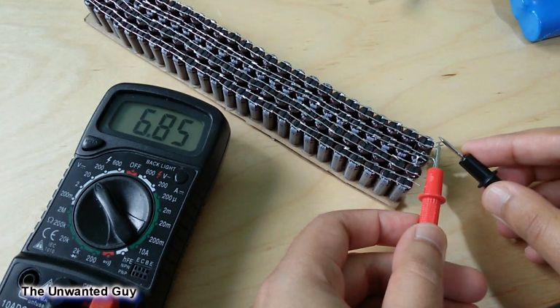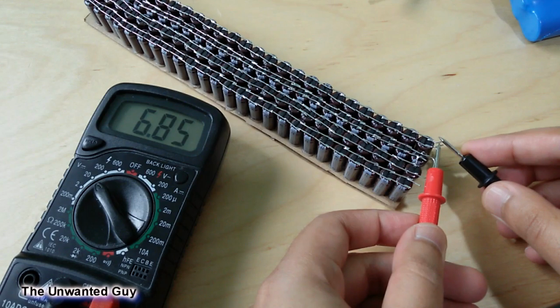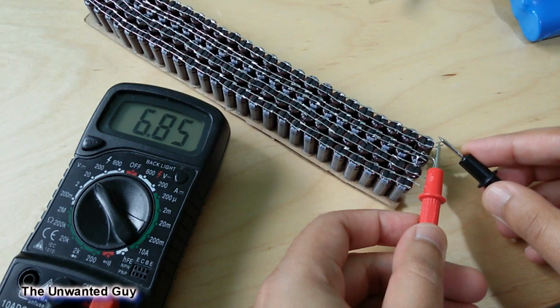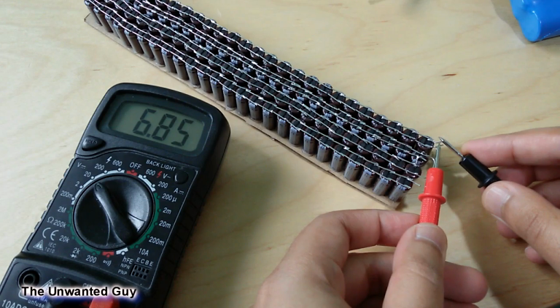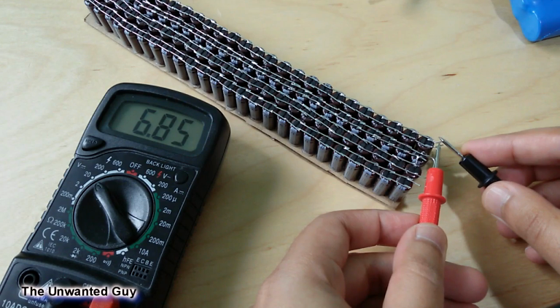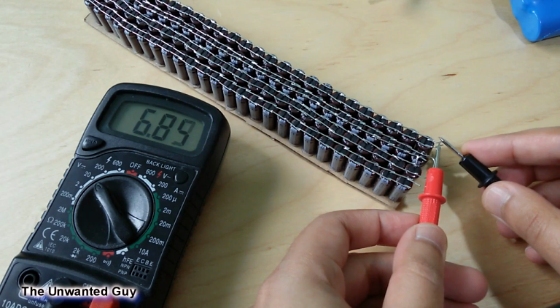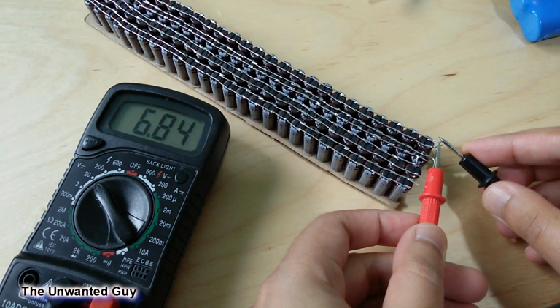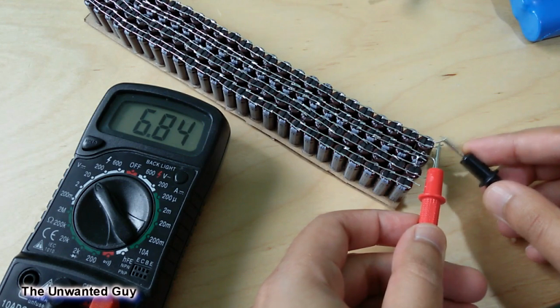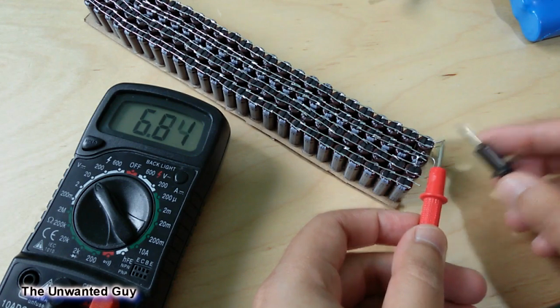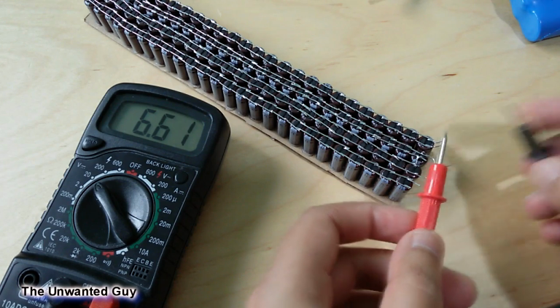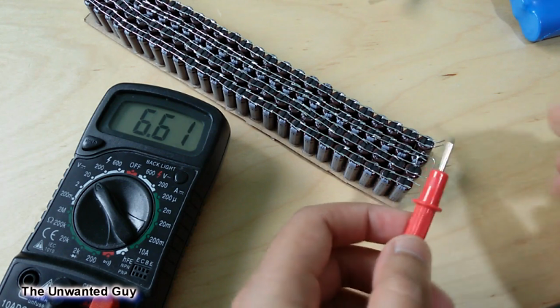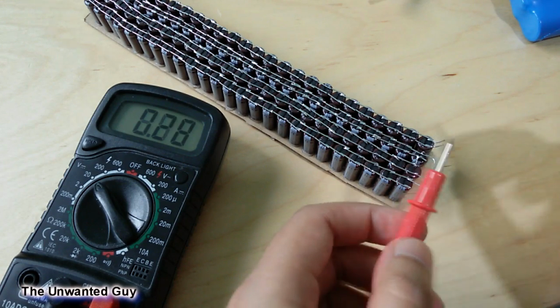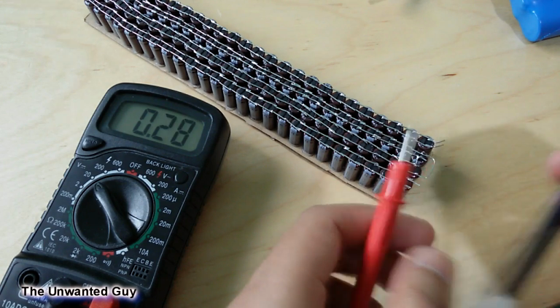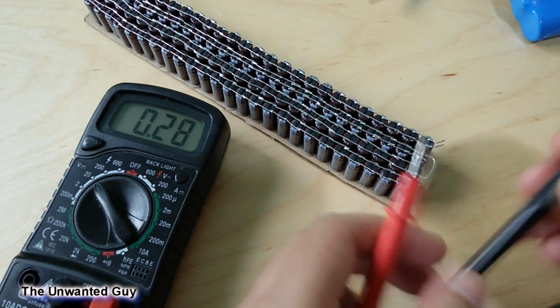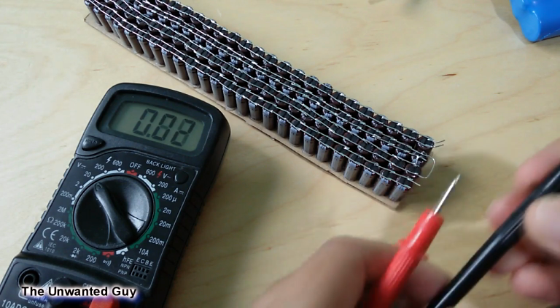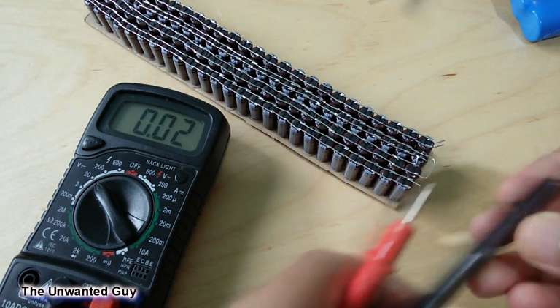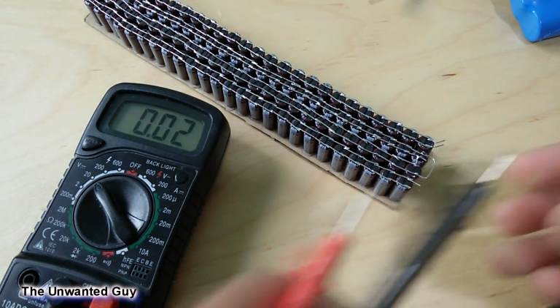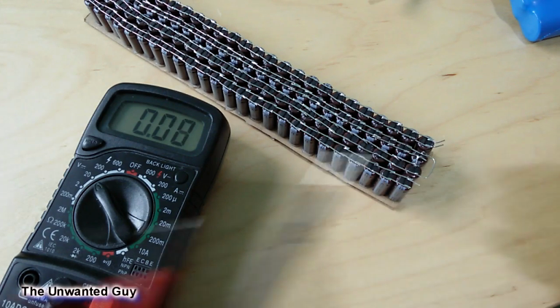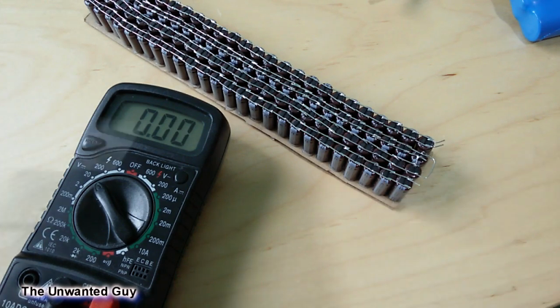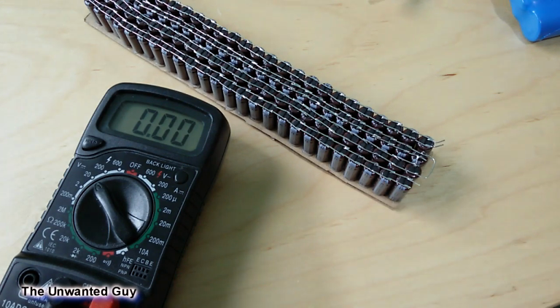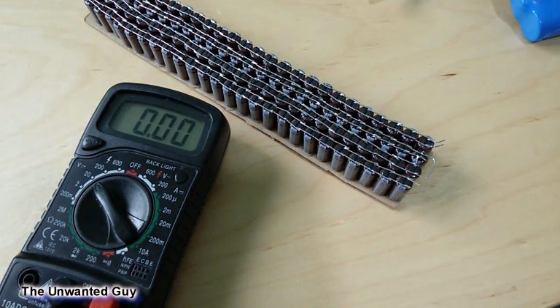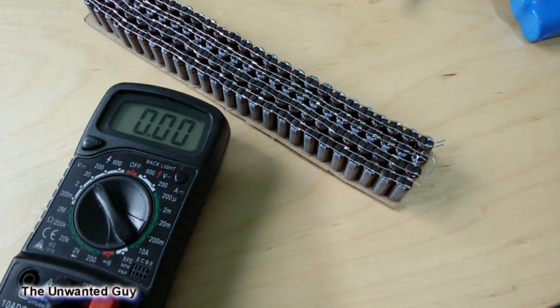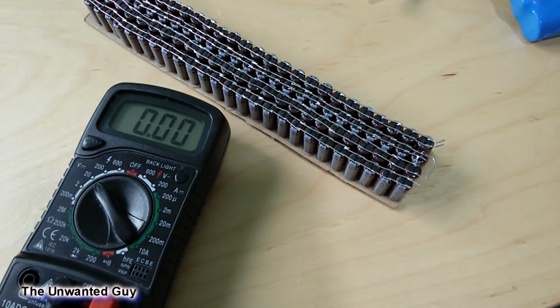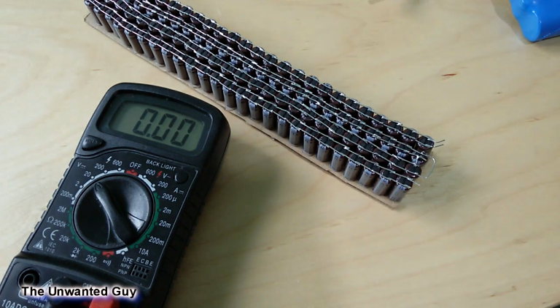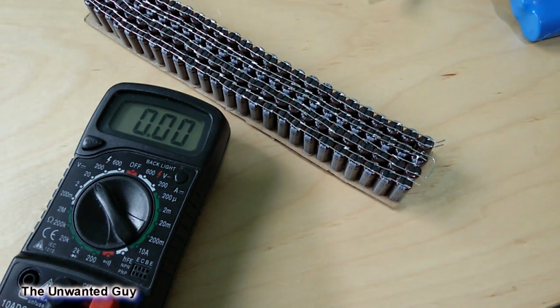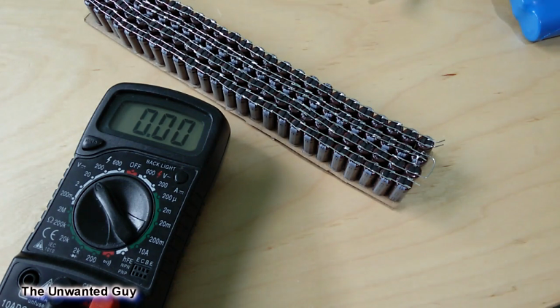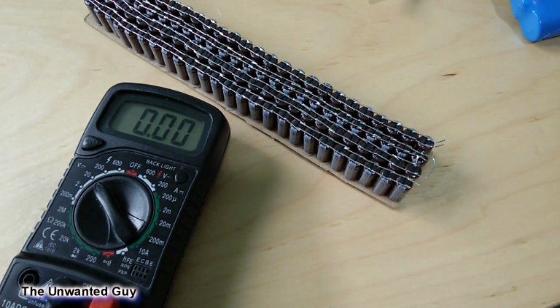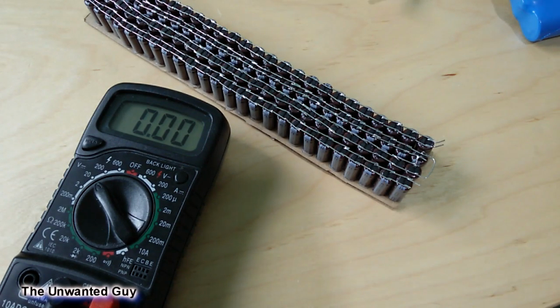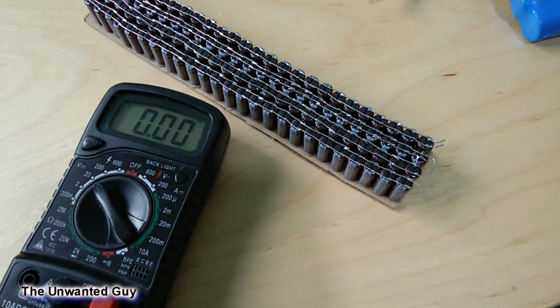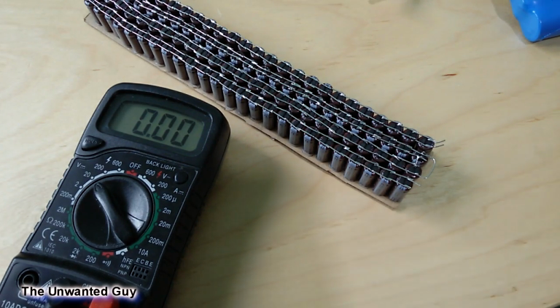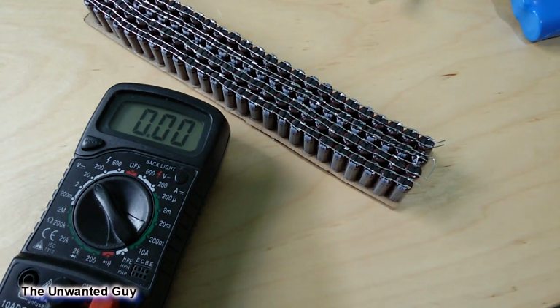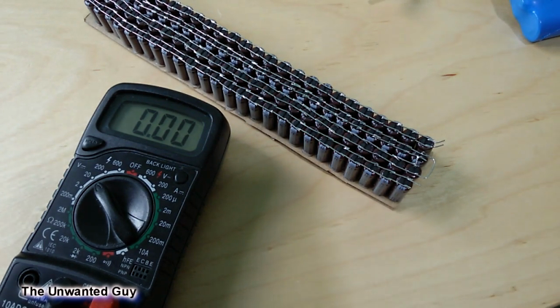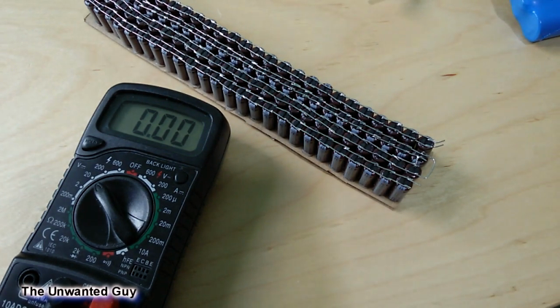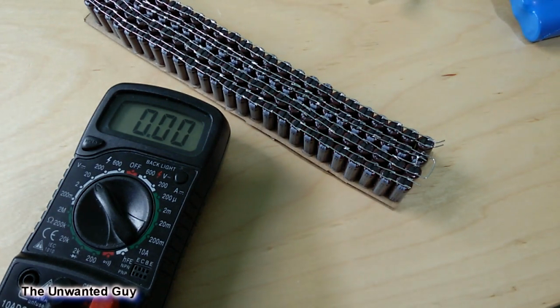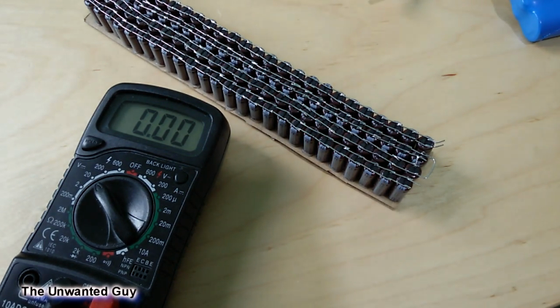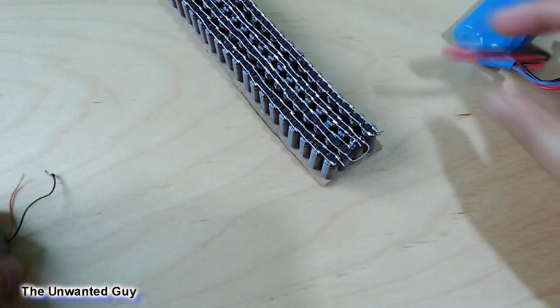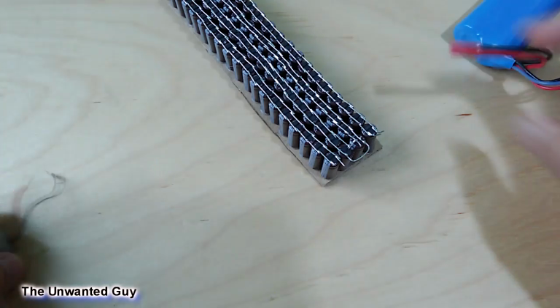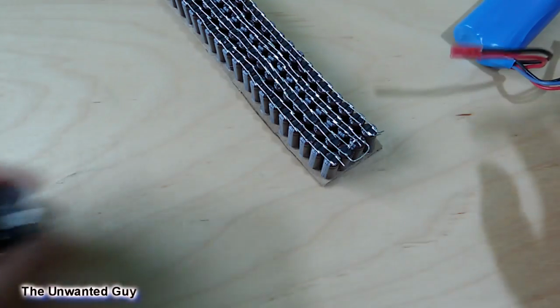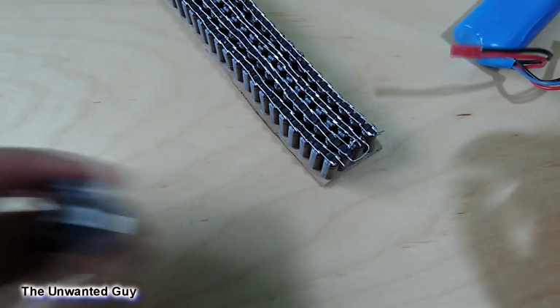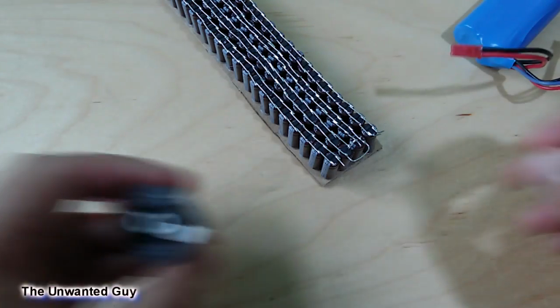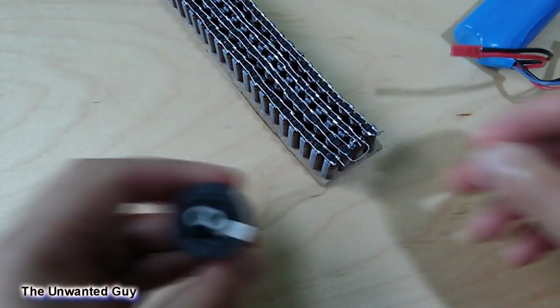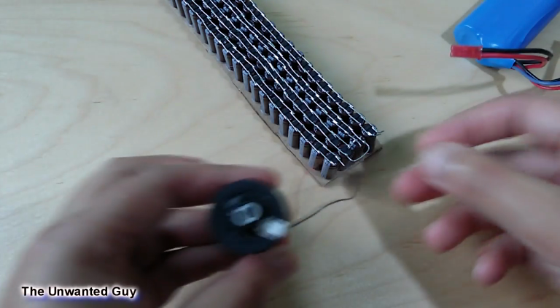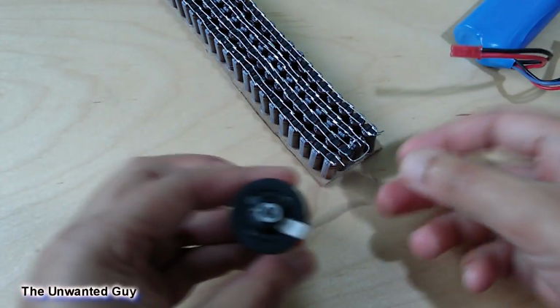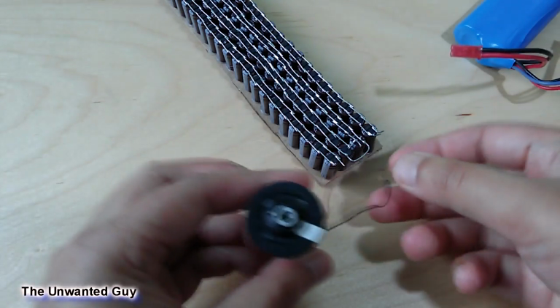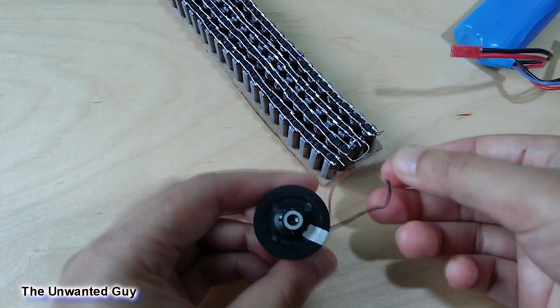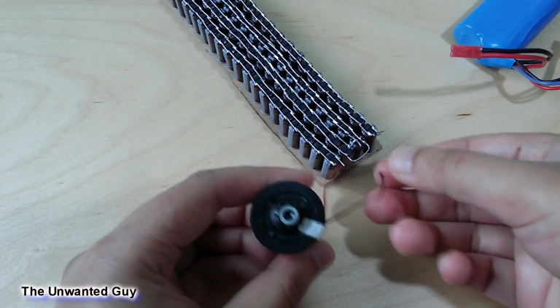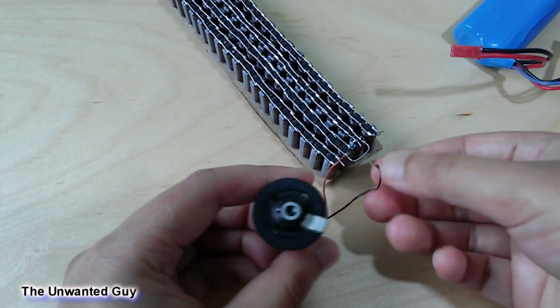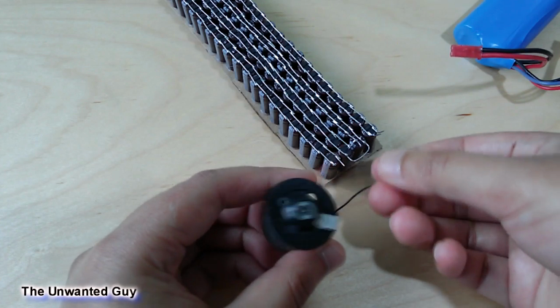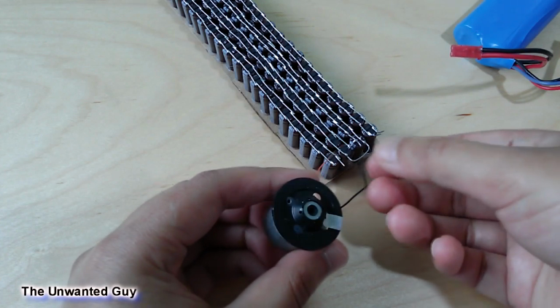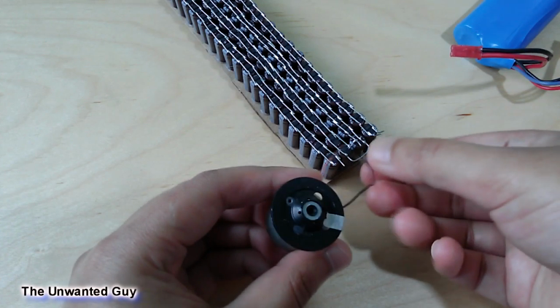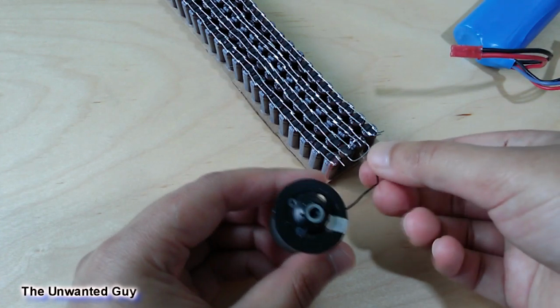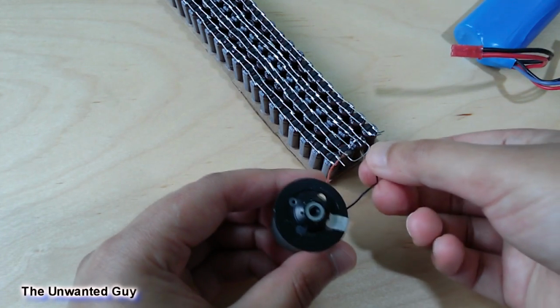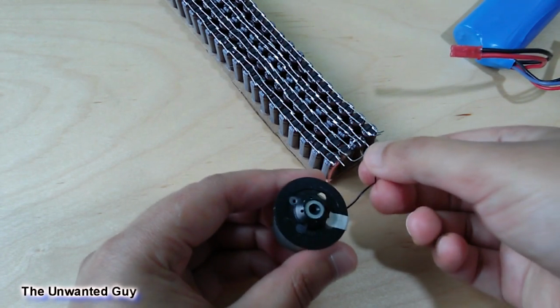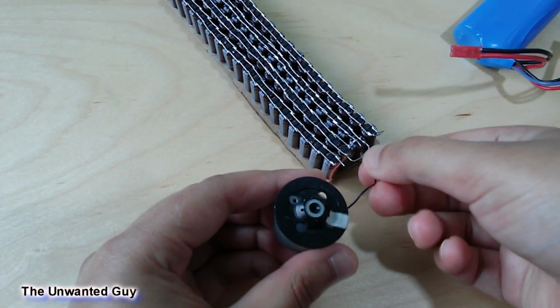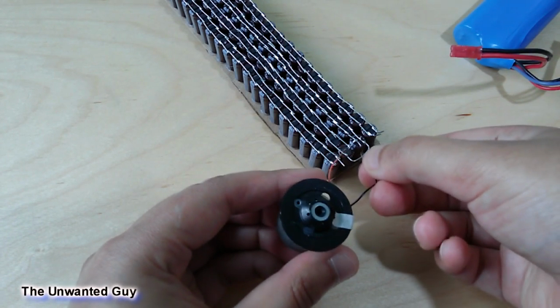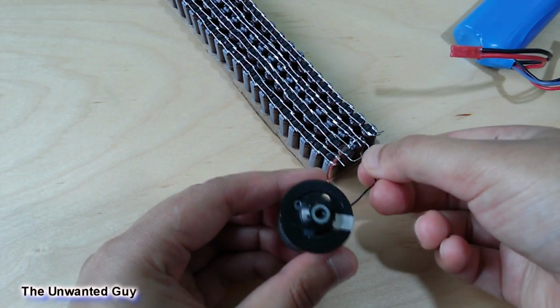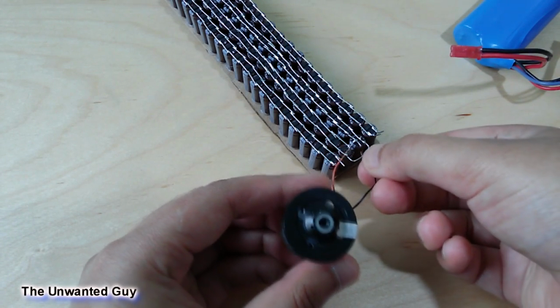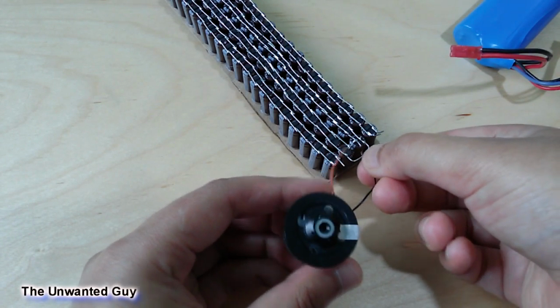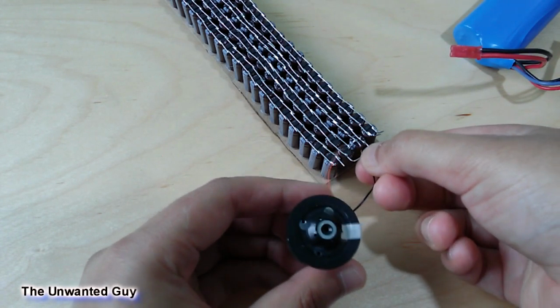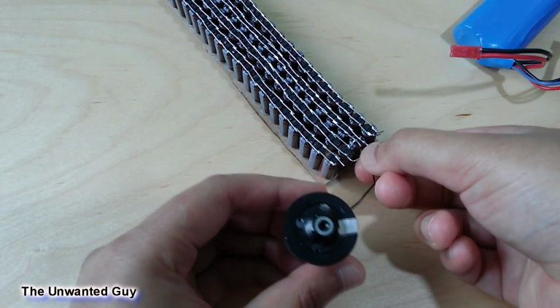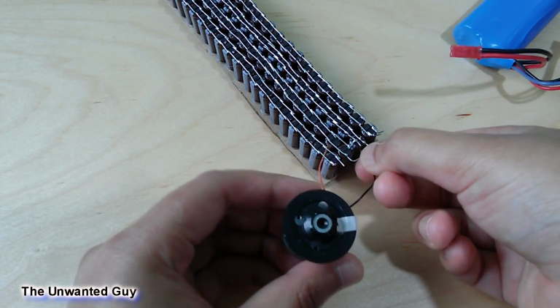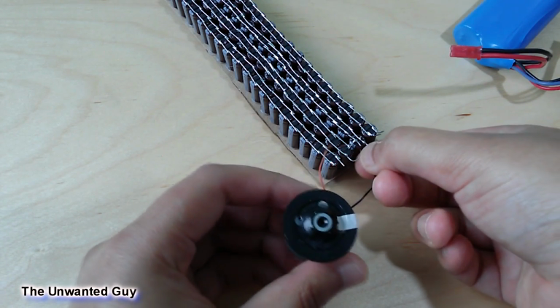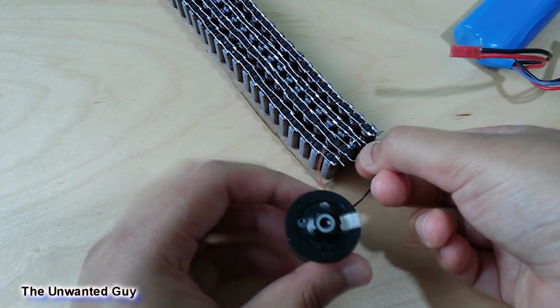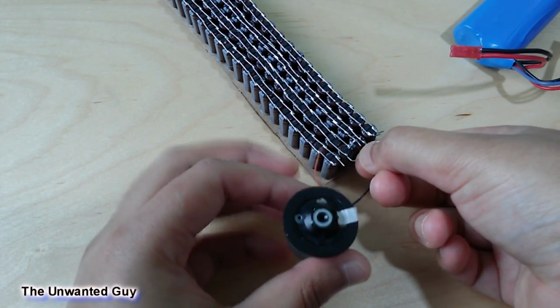Now you can see that in less than a second it's completely charged. Let's try with the motor first.